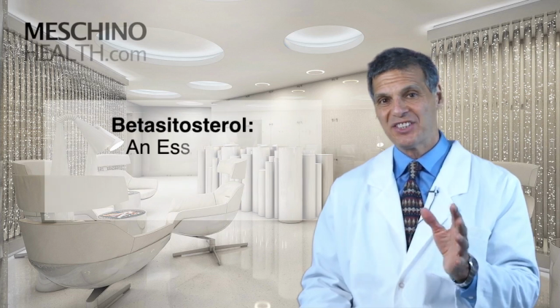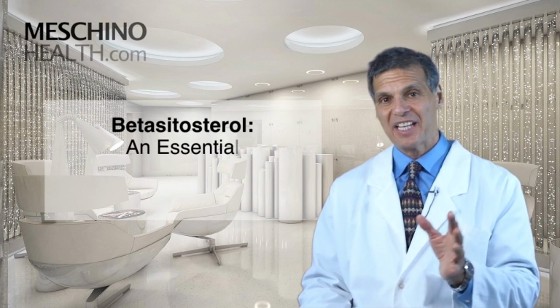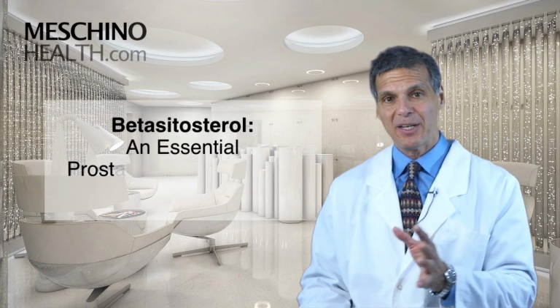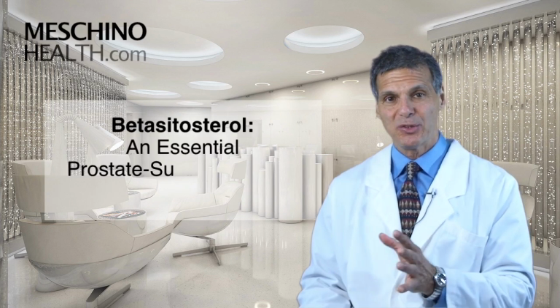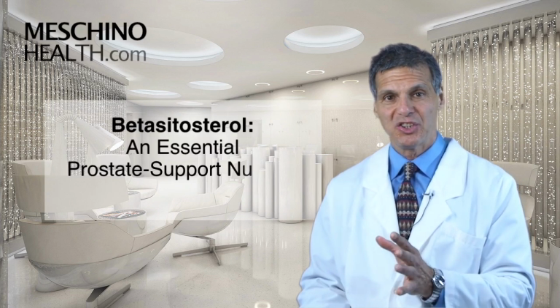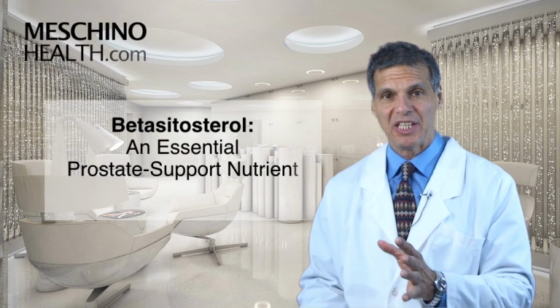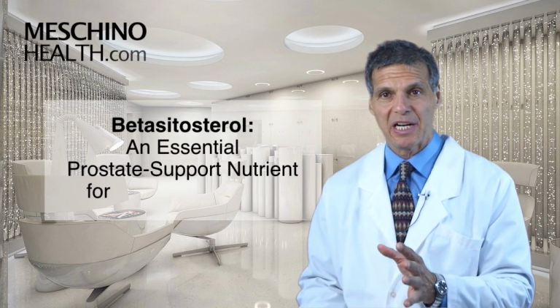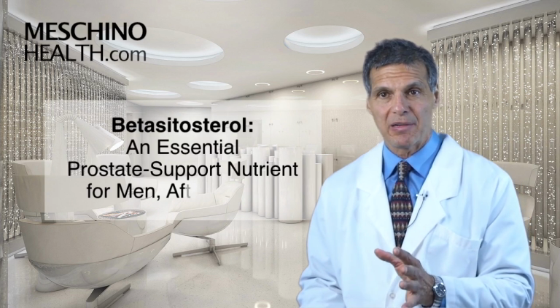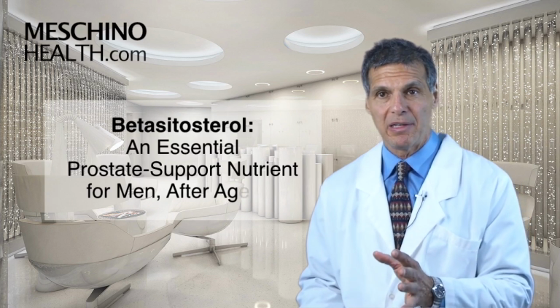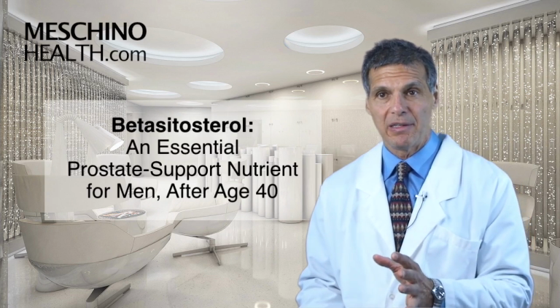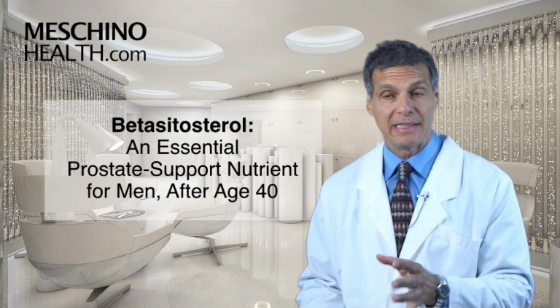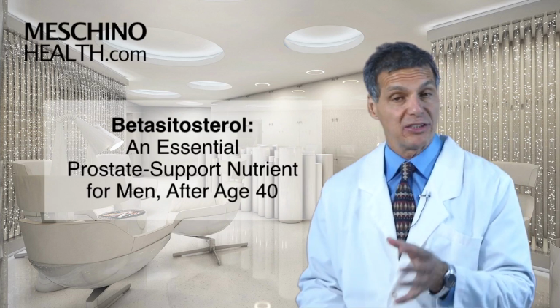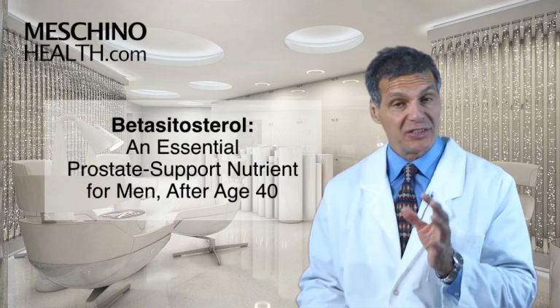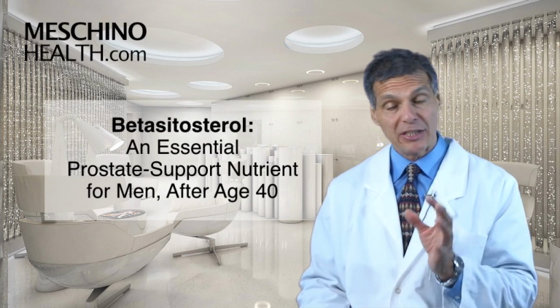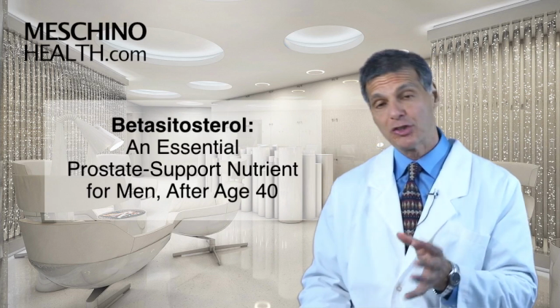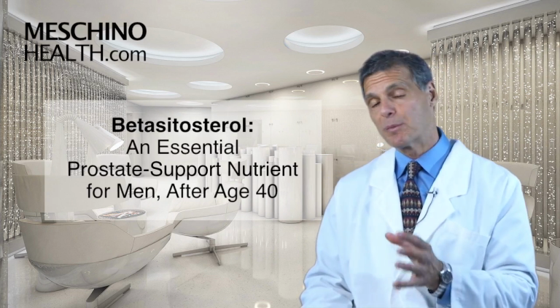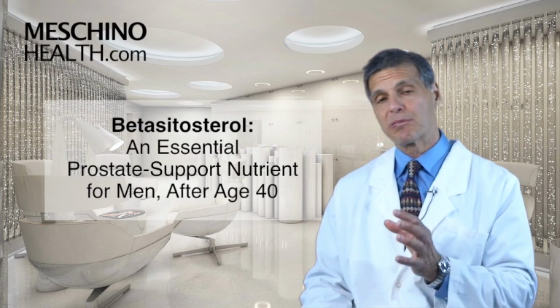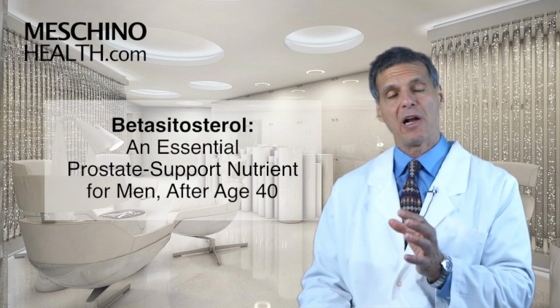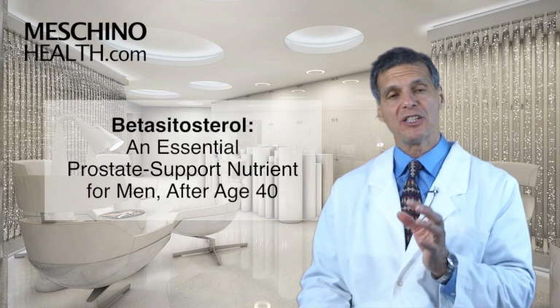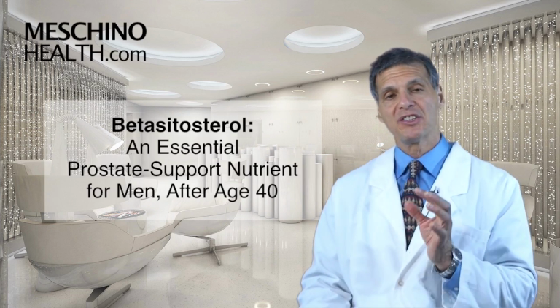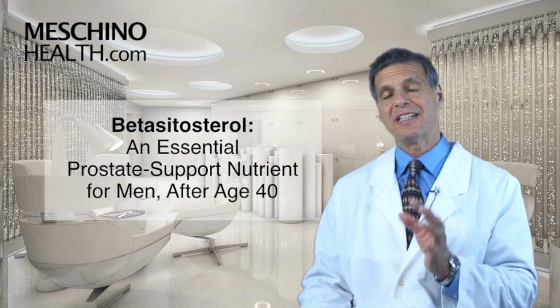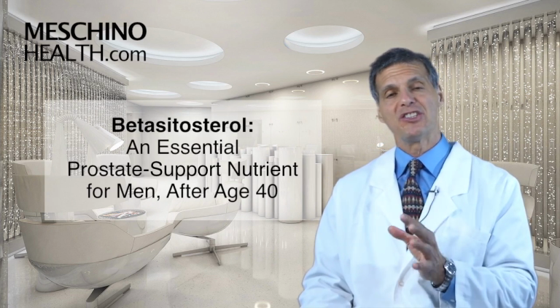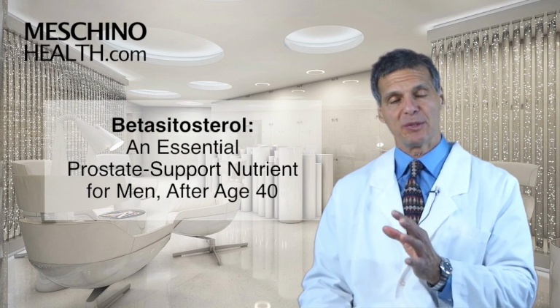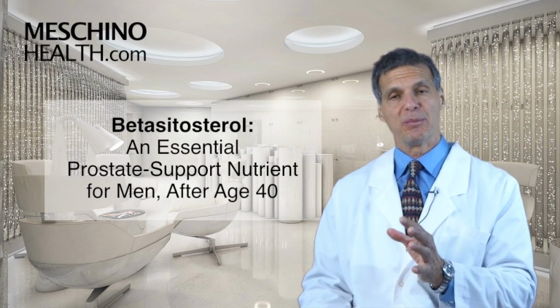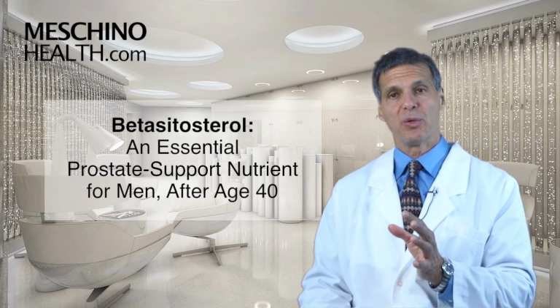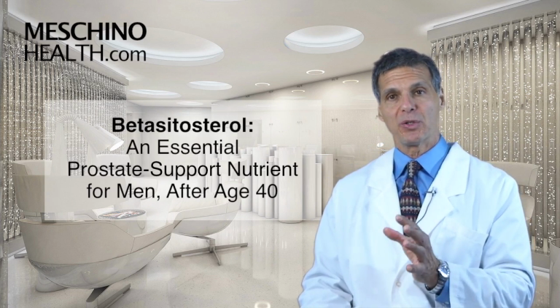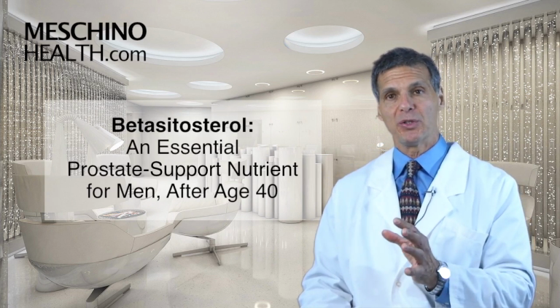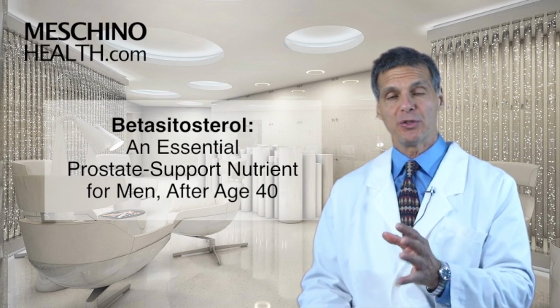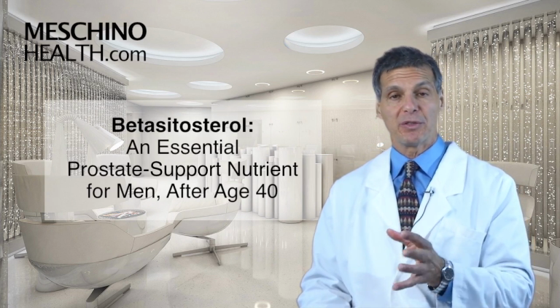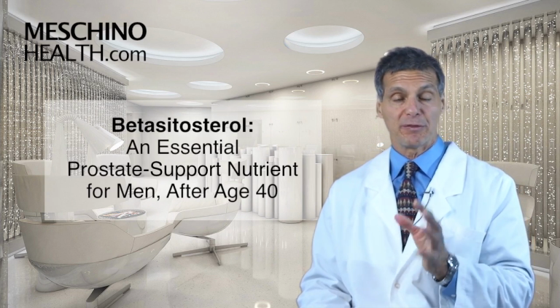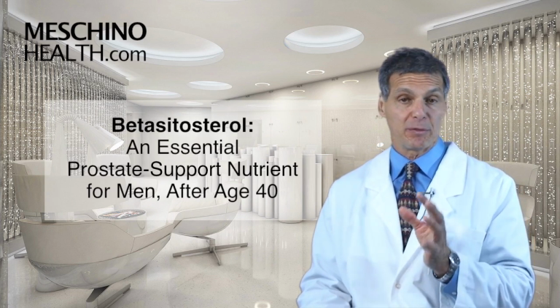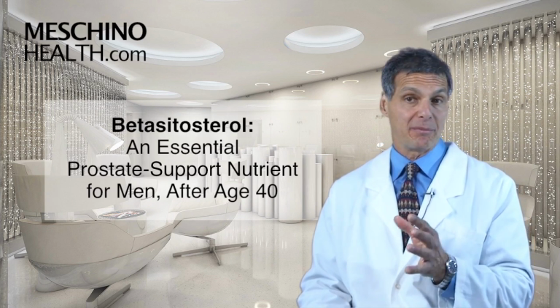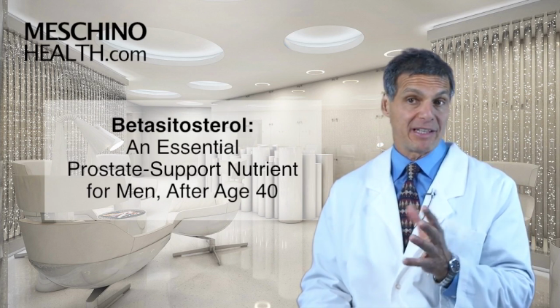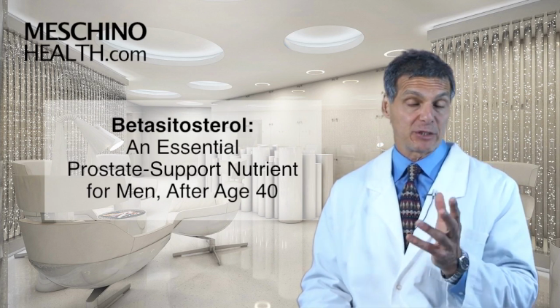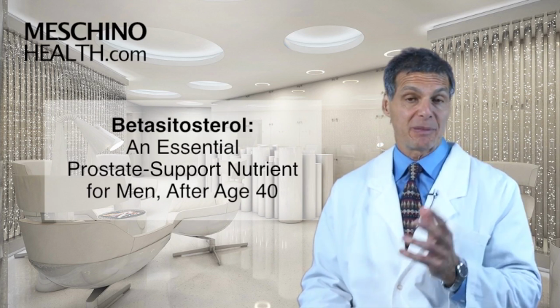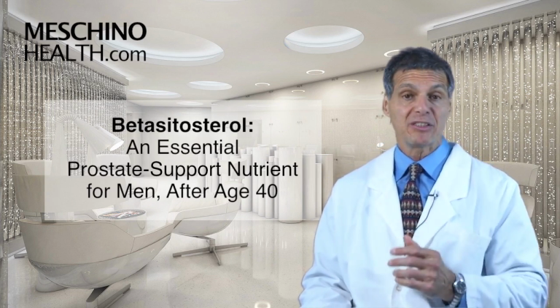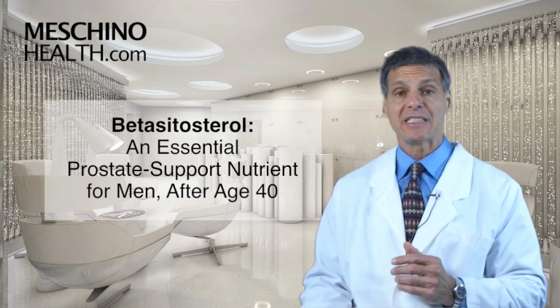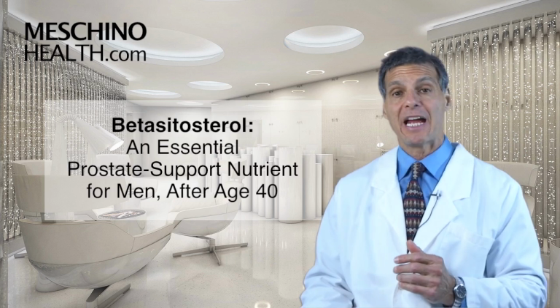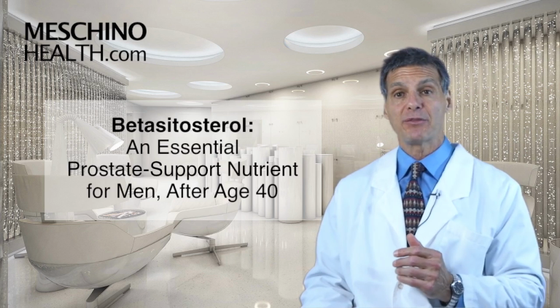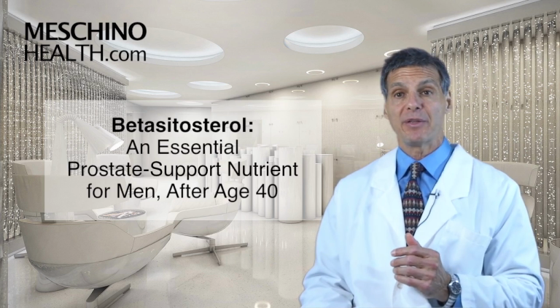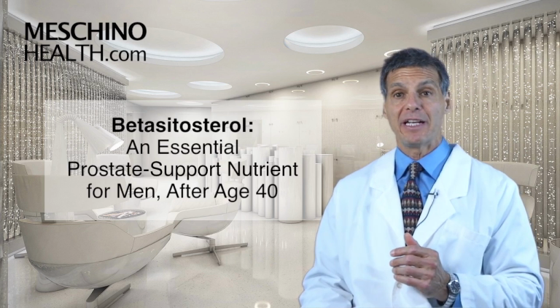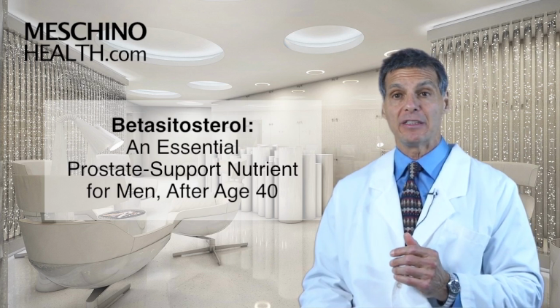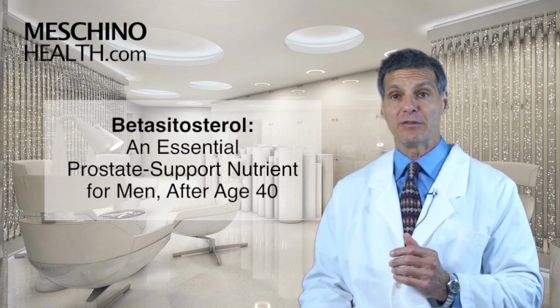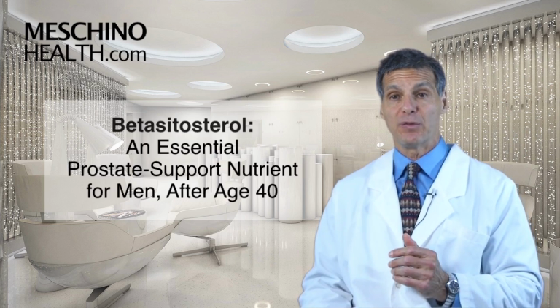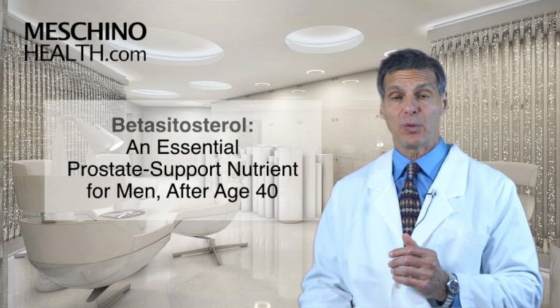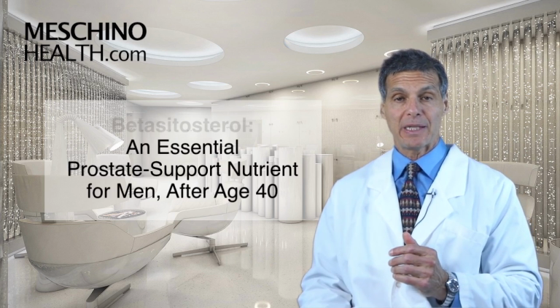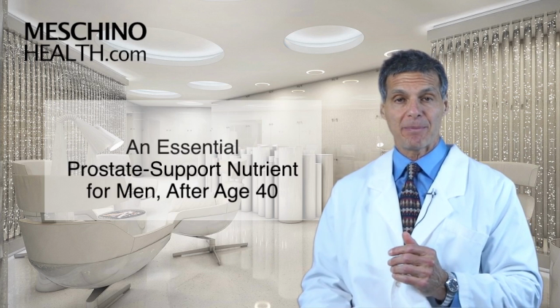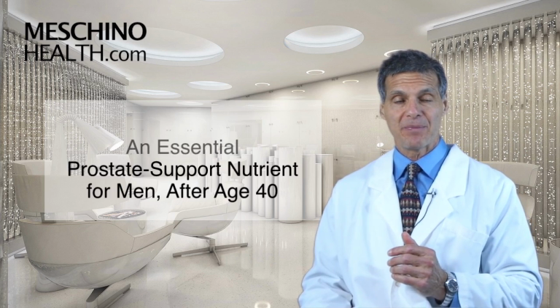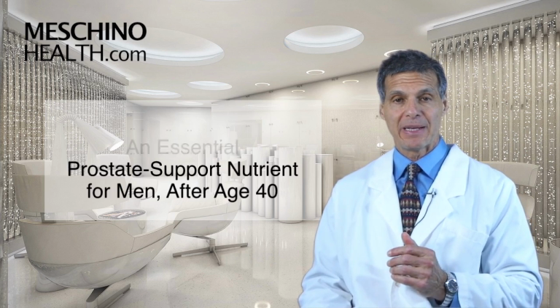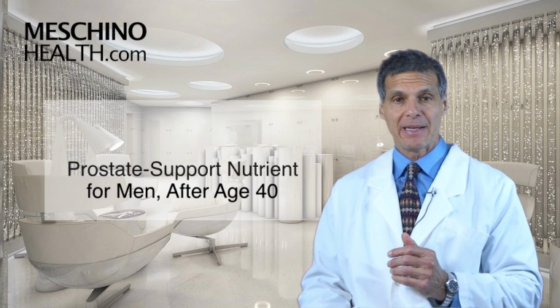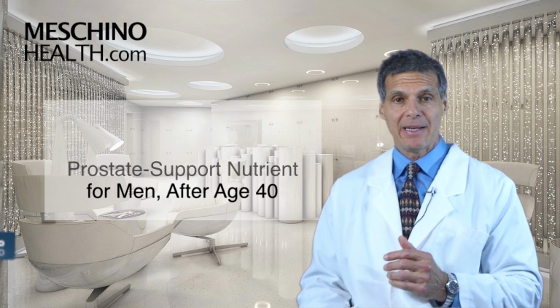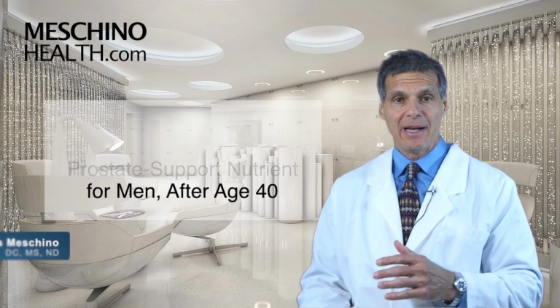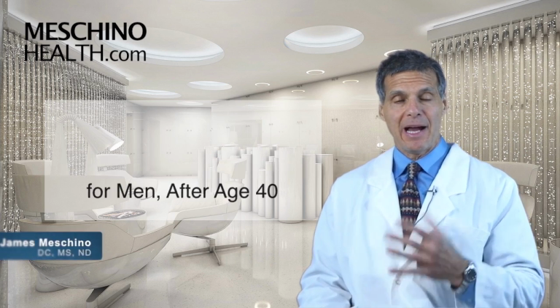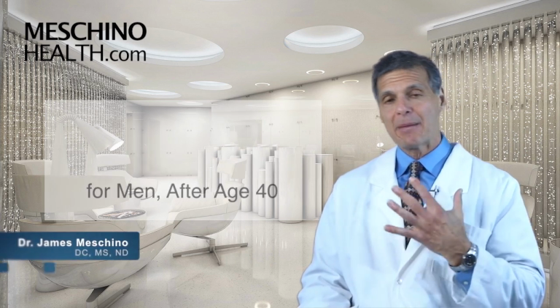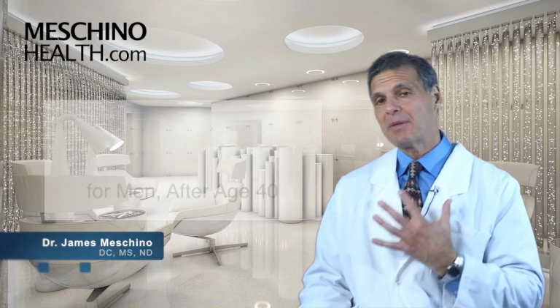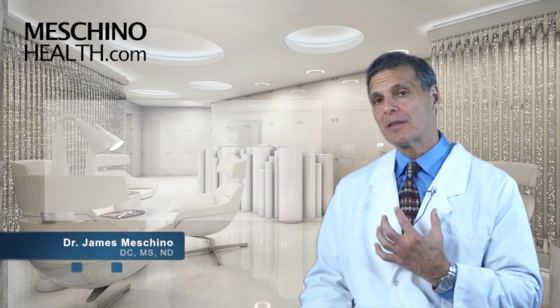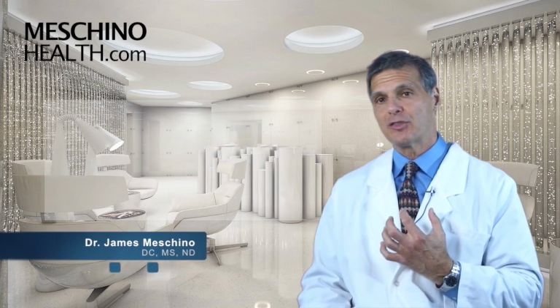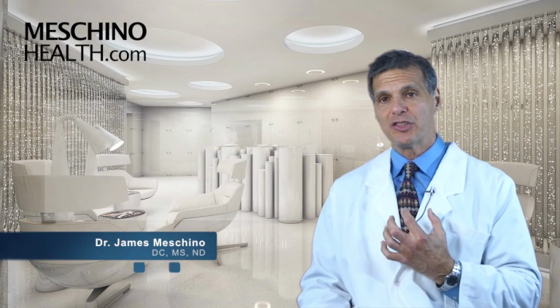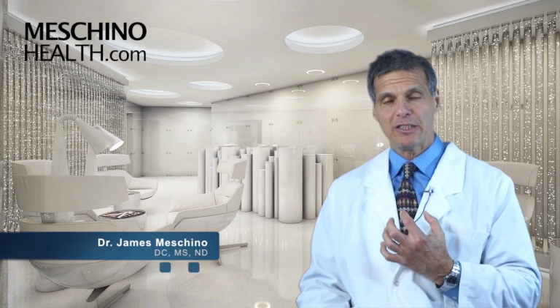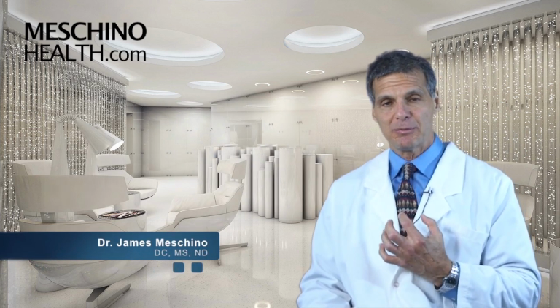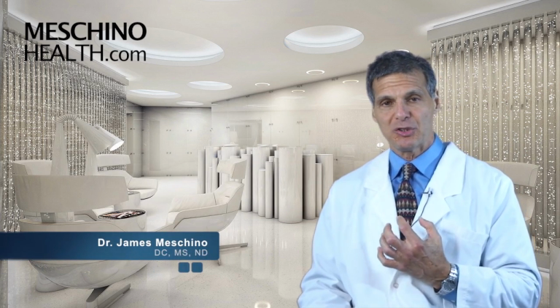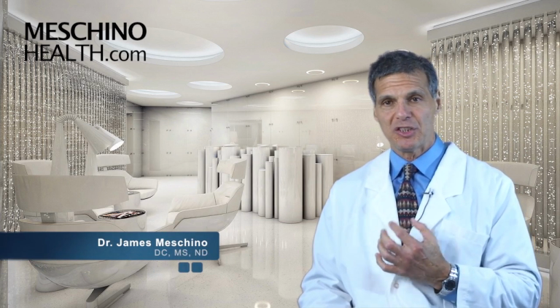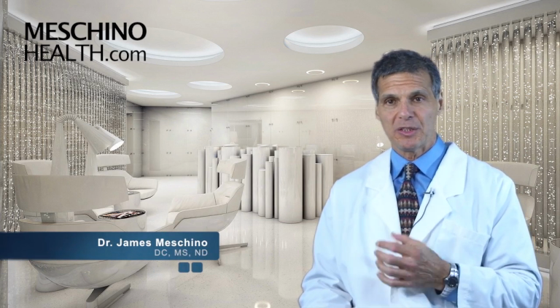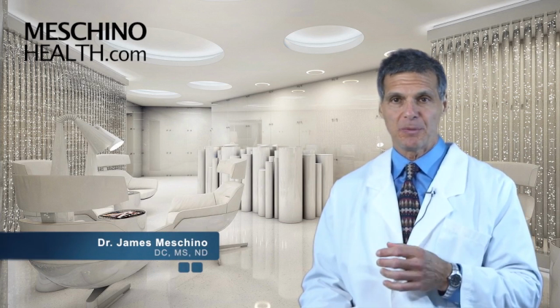Beta-Sitosterol, an essential prostate support nutrient for men, especially after the age of 40. Hi, I'm Dr. James Machino.